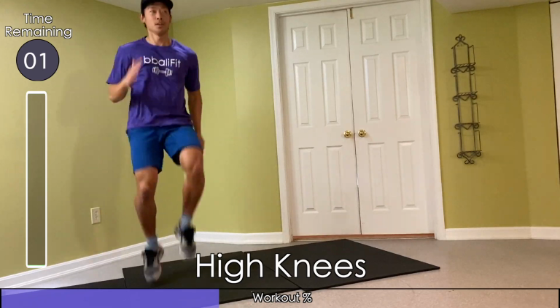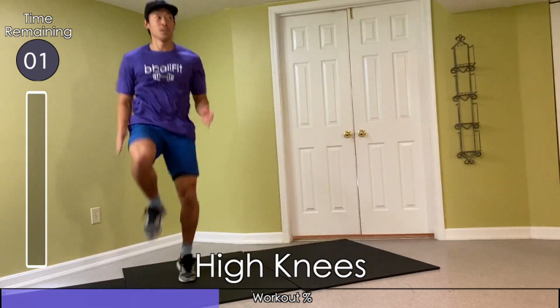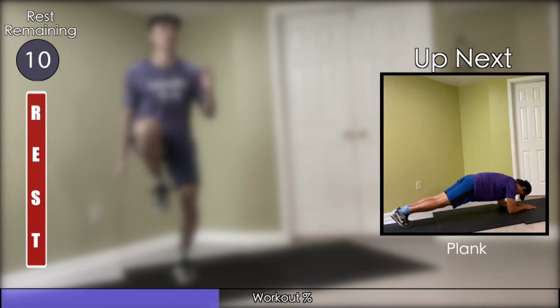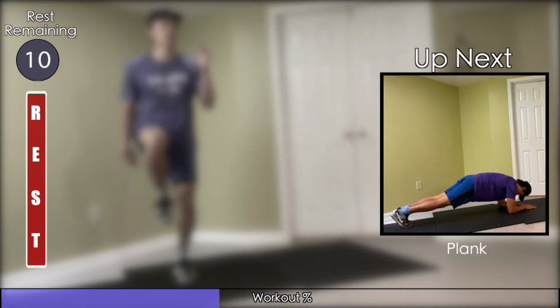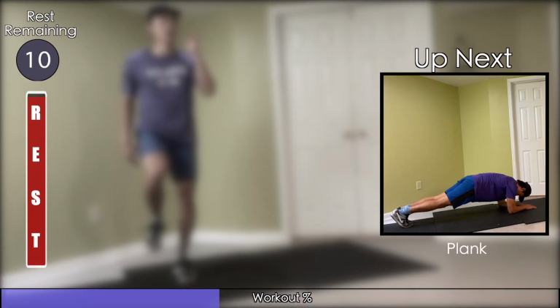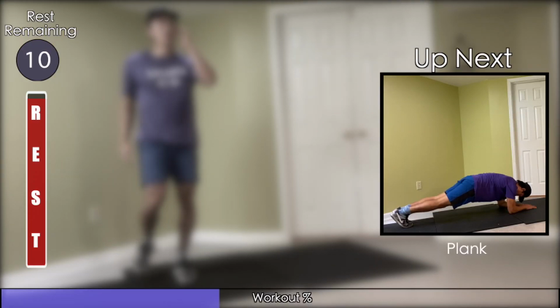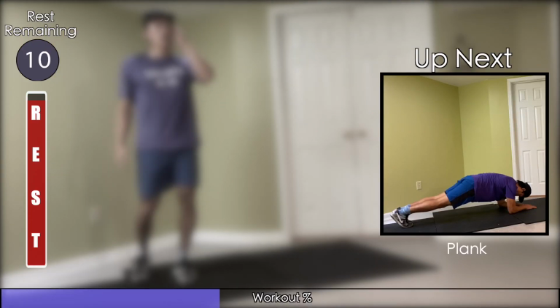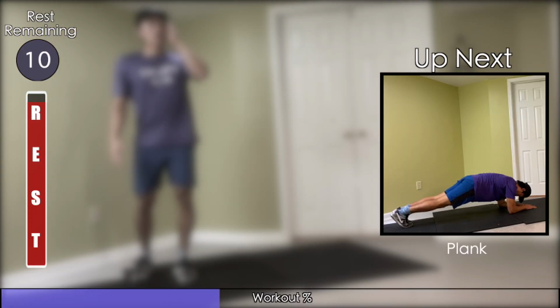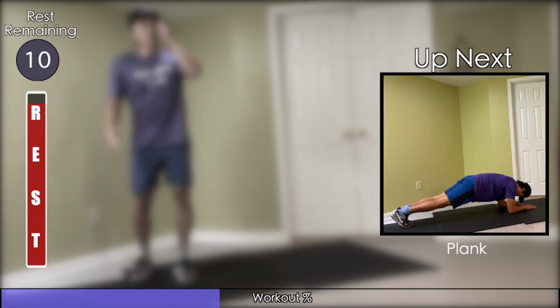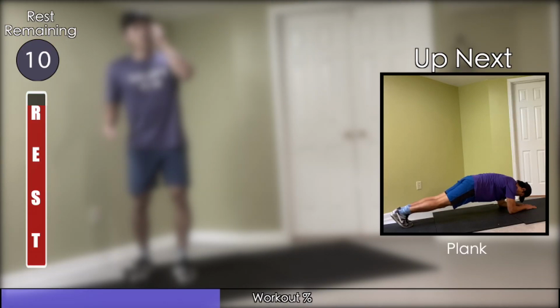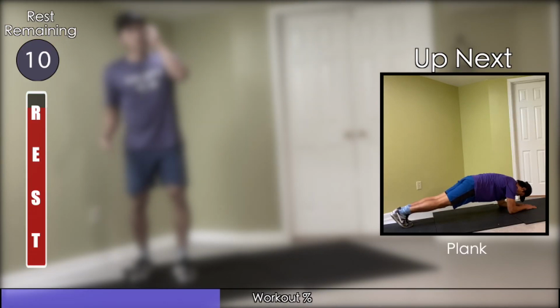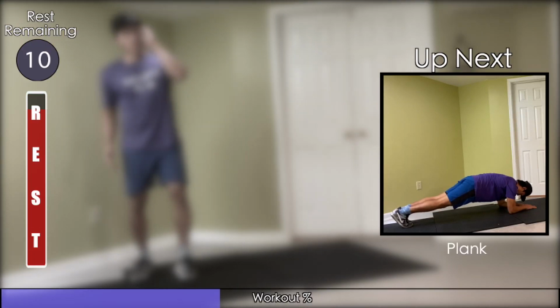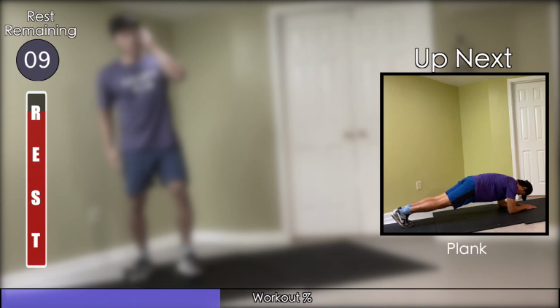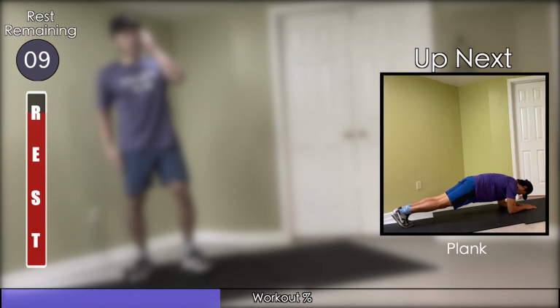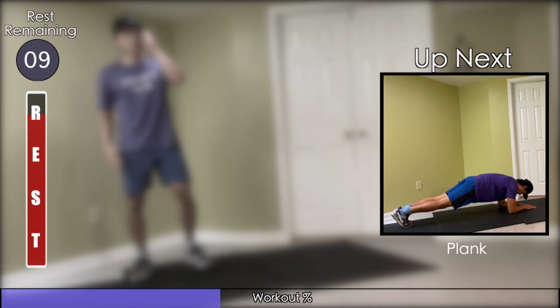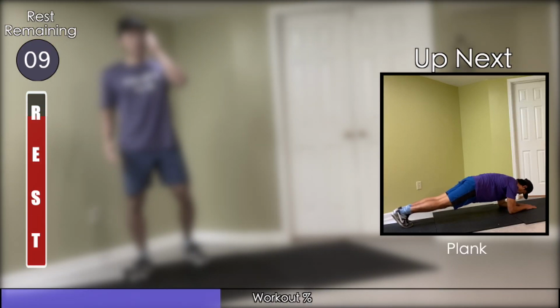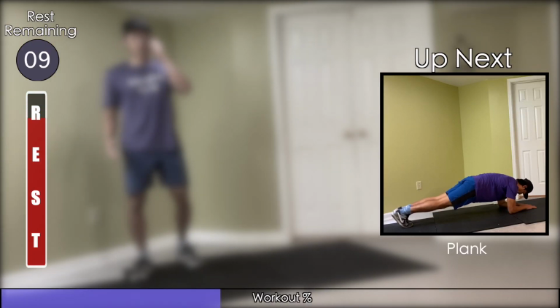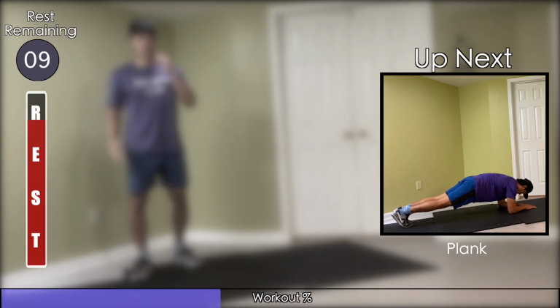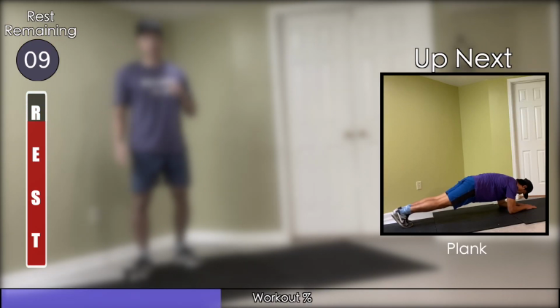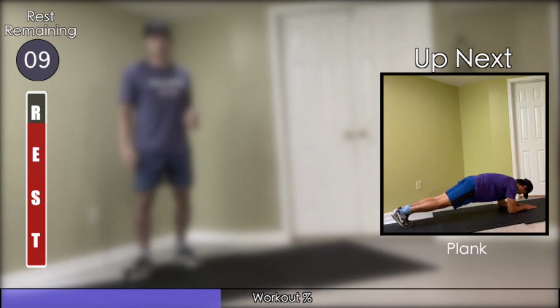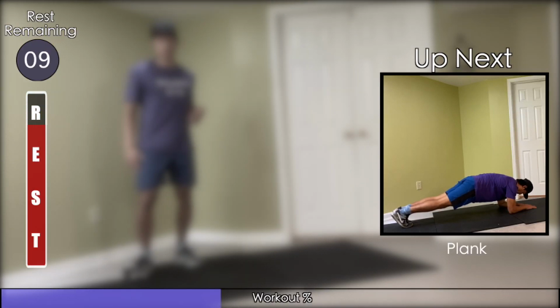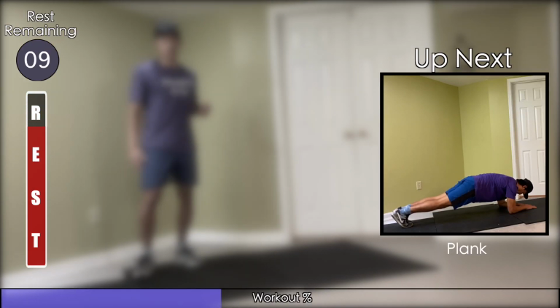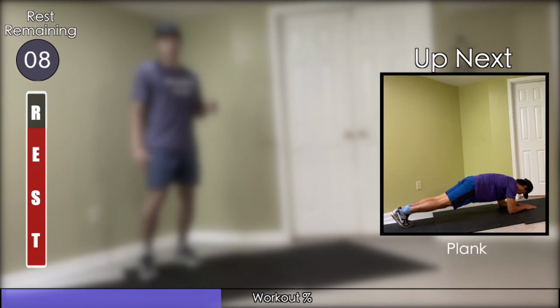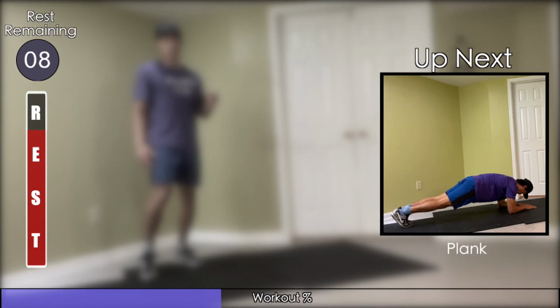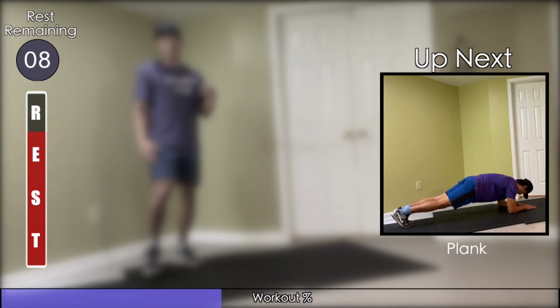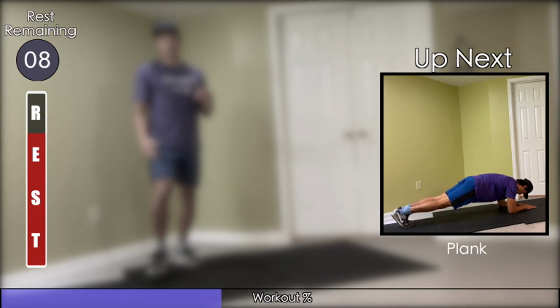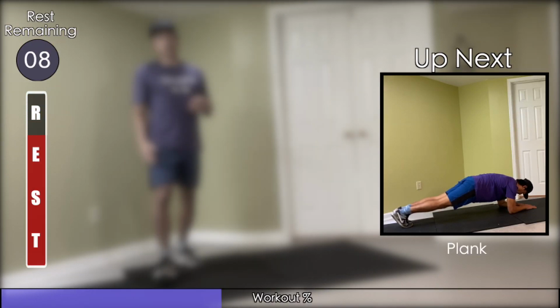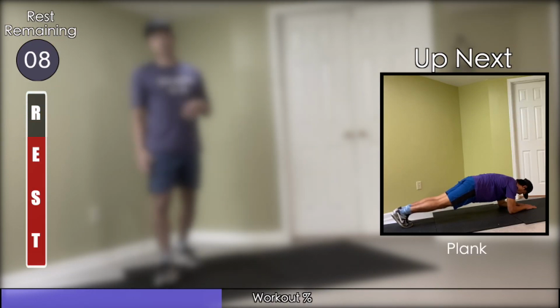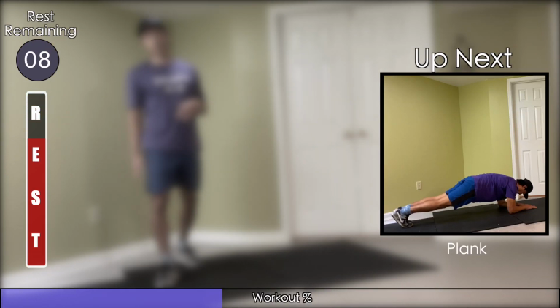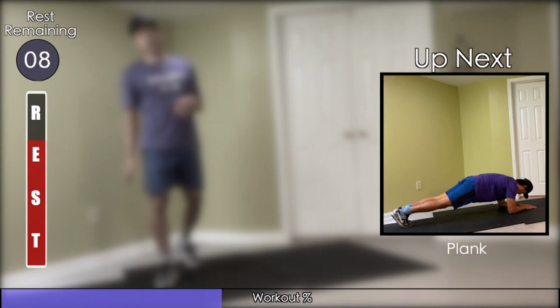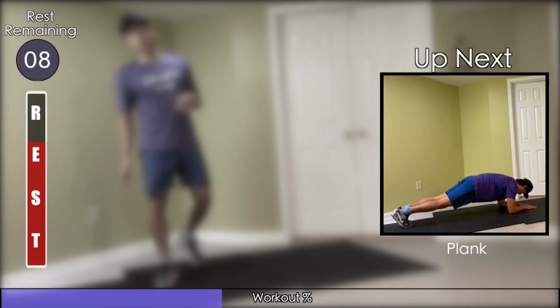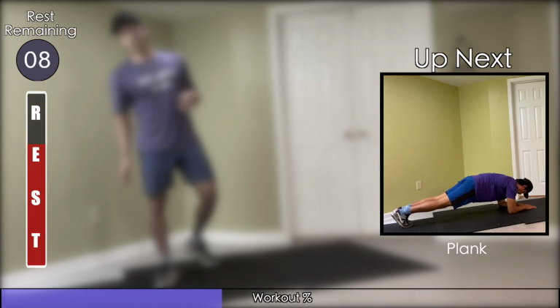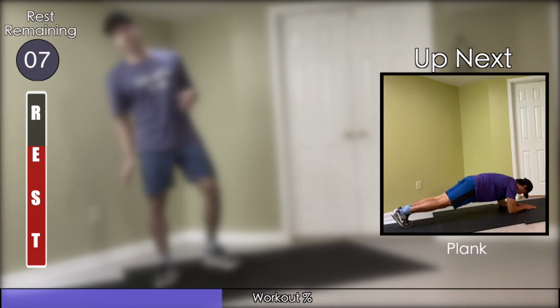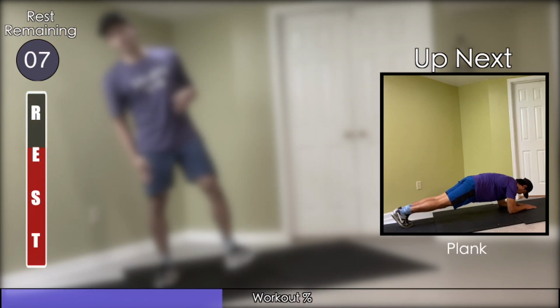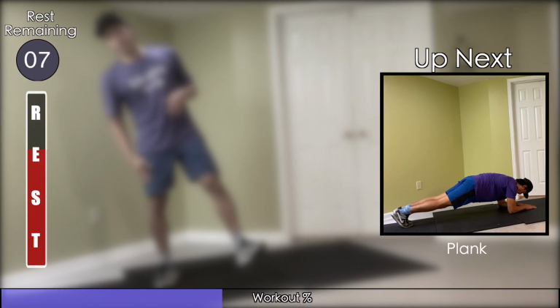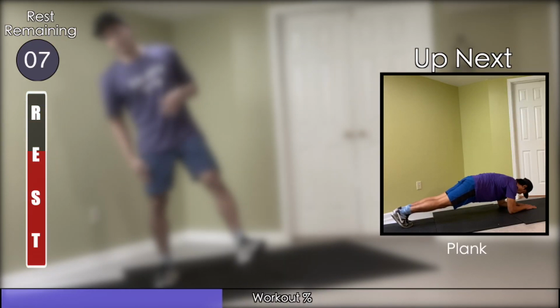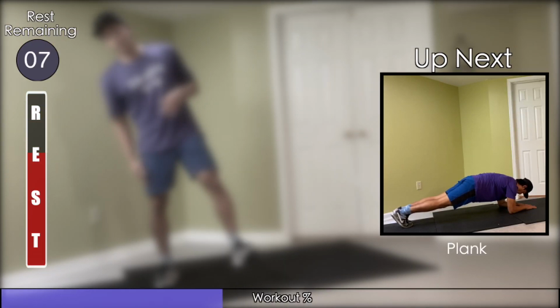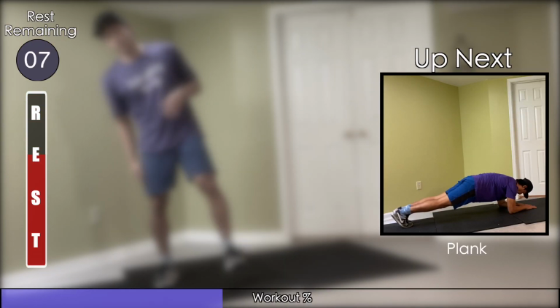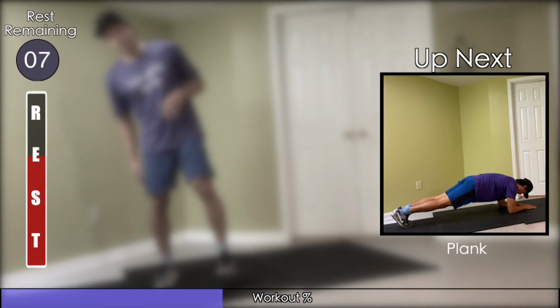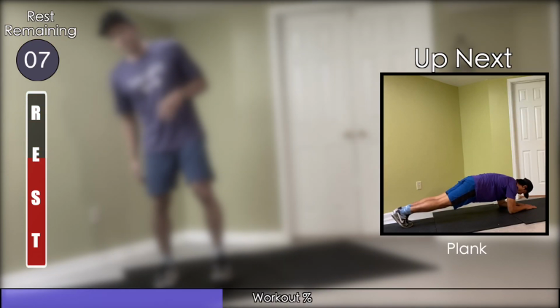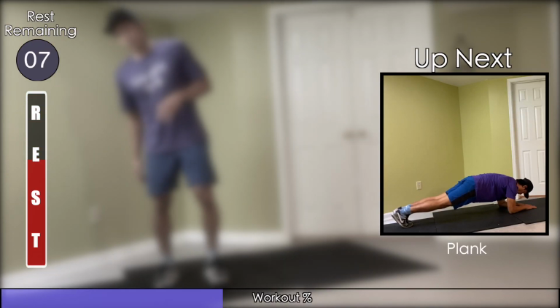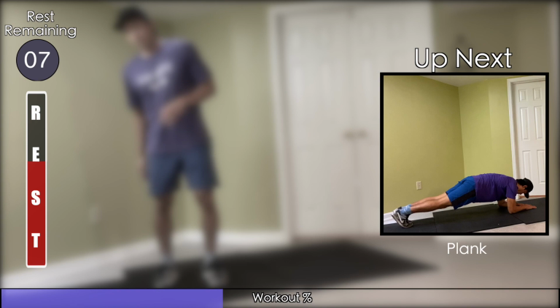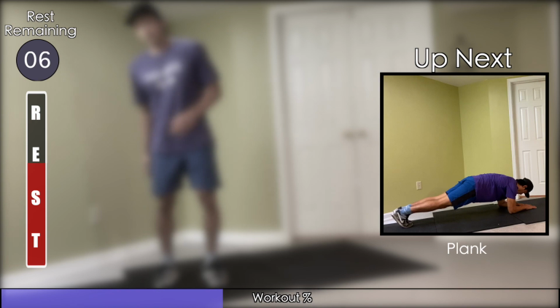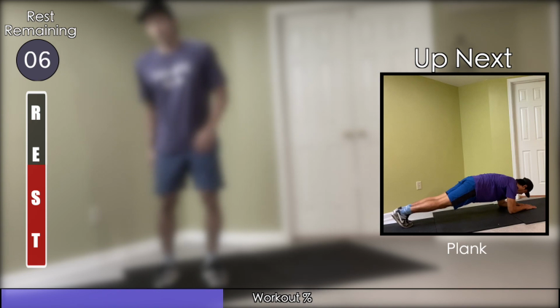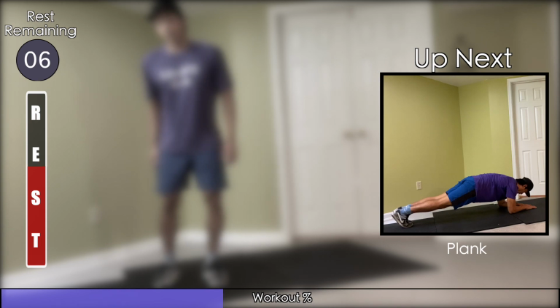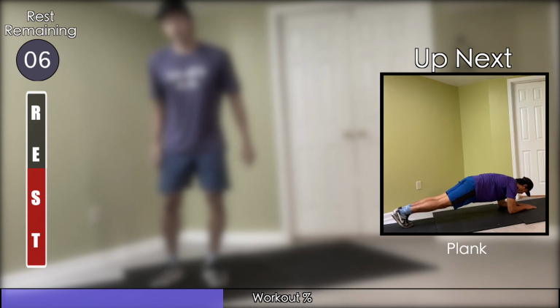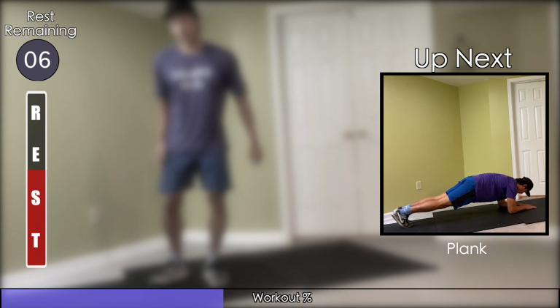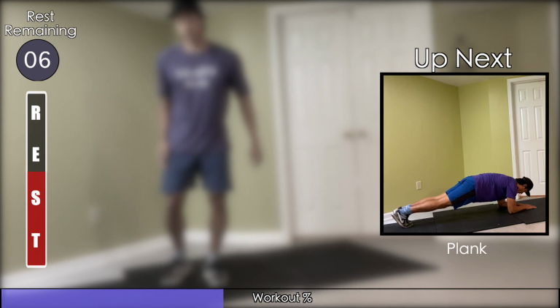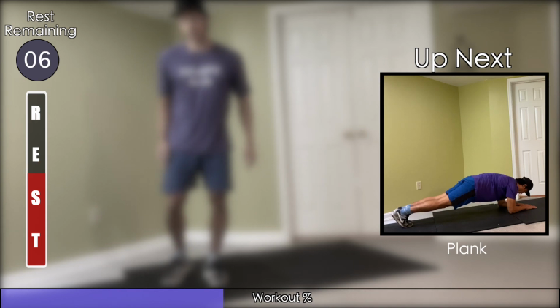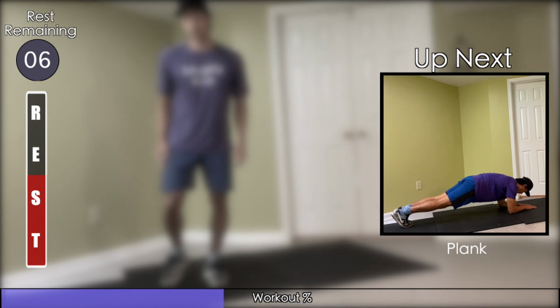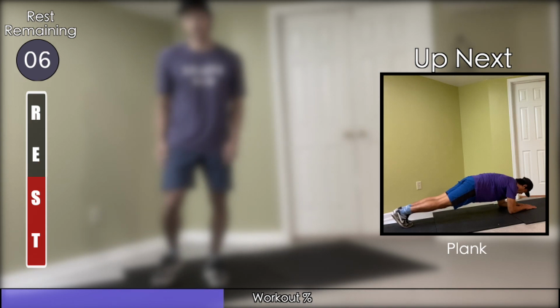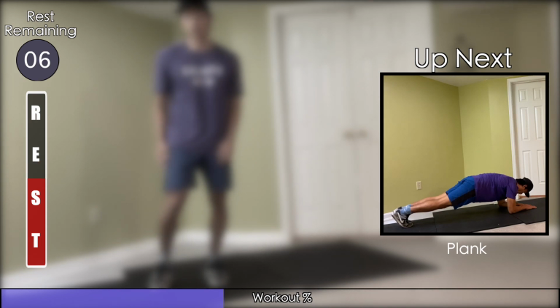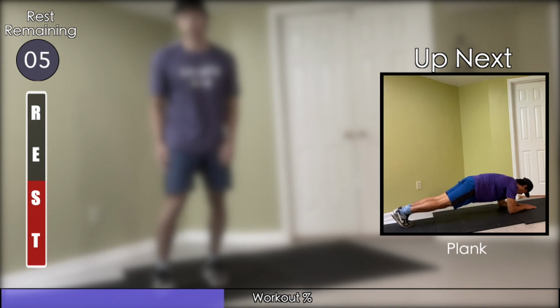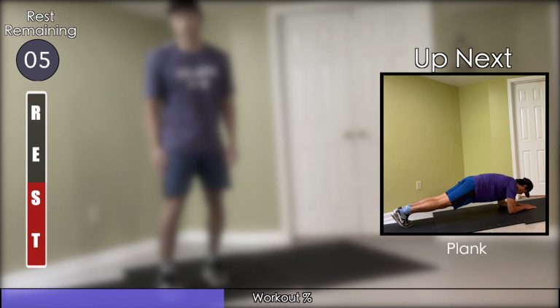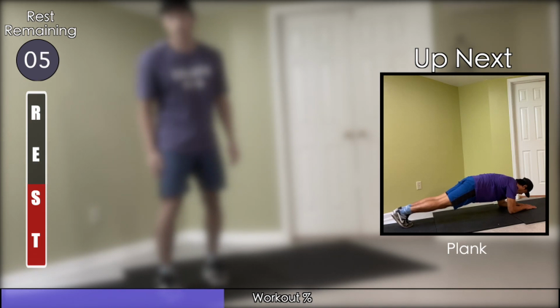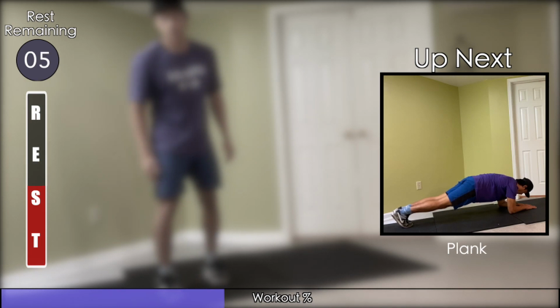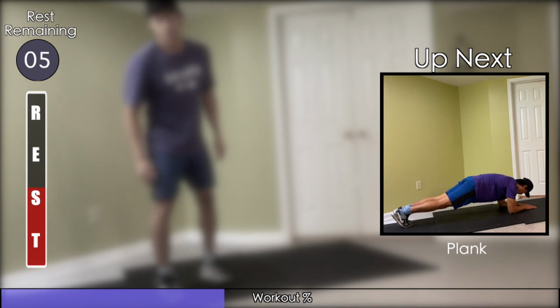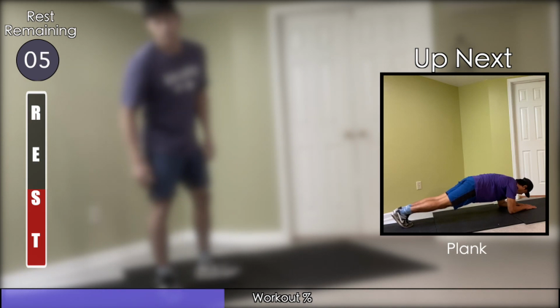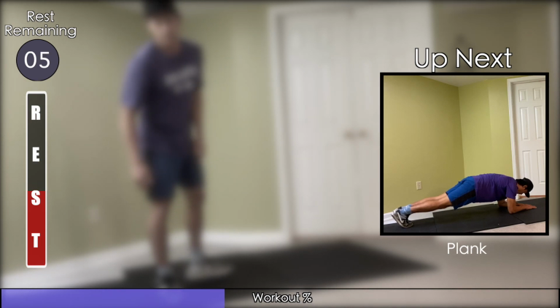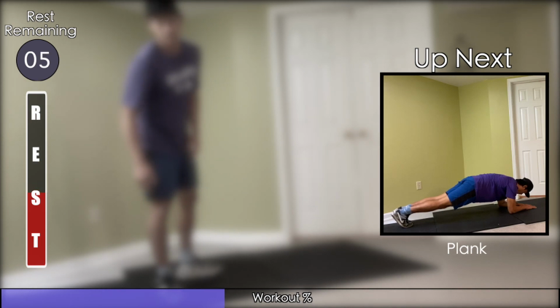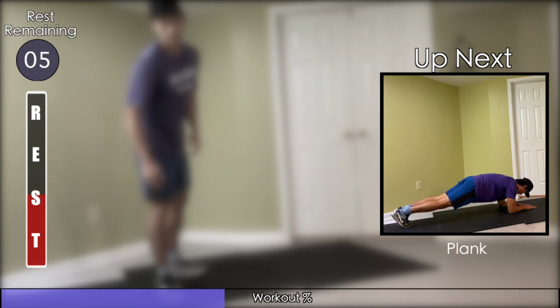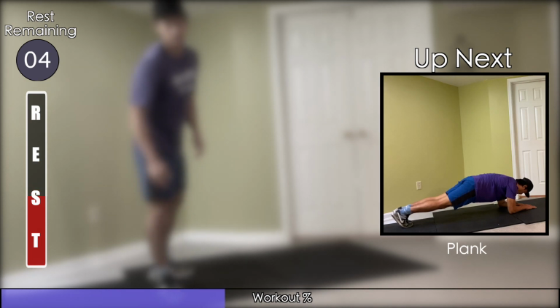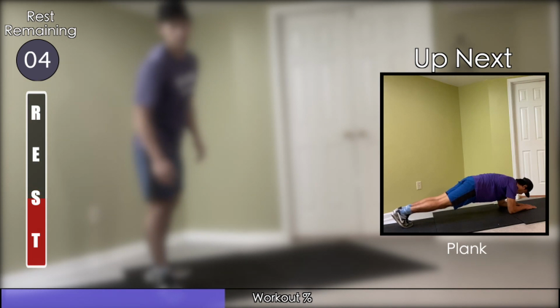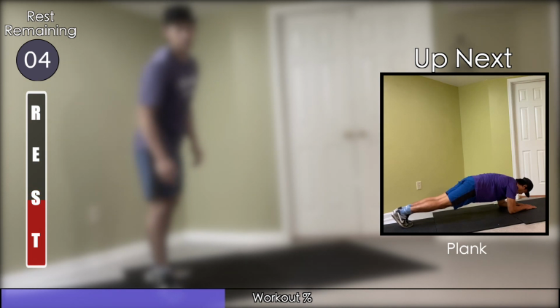Make your way back towards the ground for planks. You can be on your elbows or your hands, but whatever is on the ground should be right underneath your shoulders.